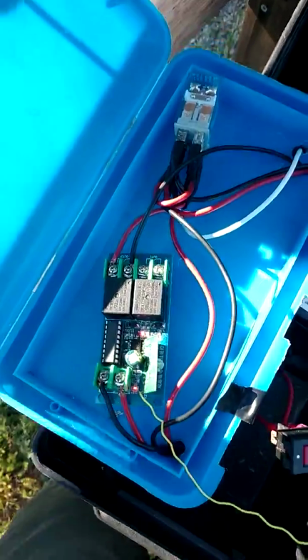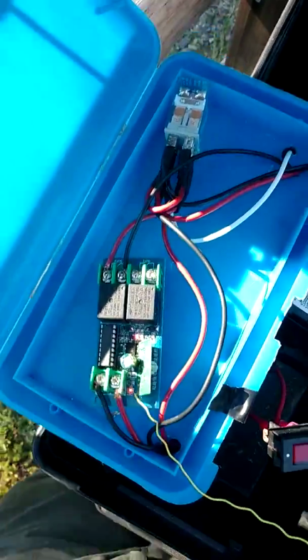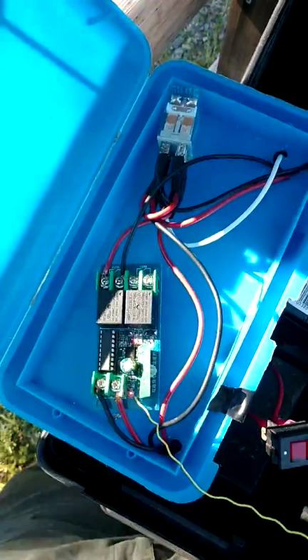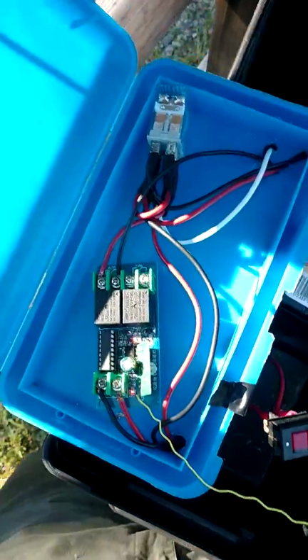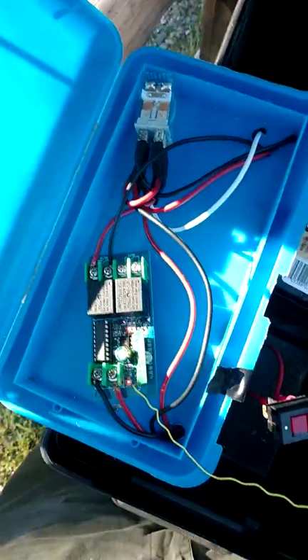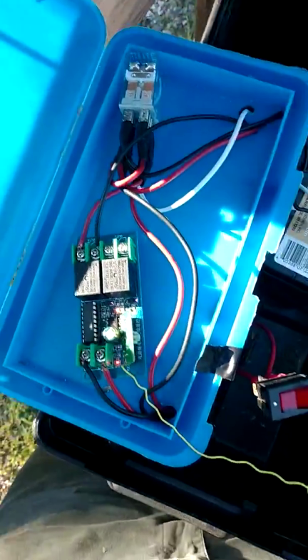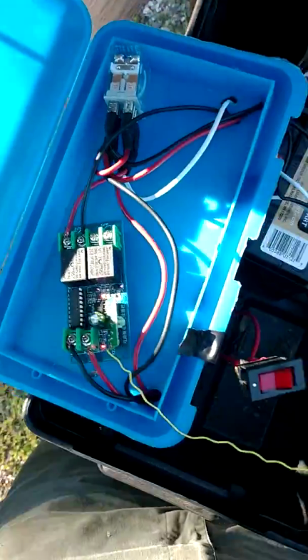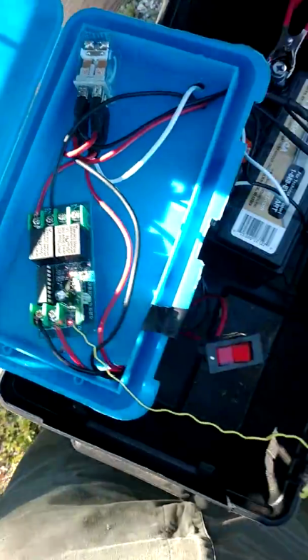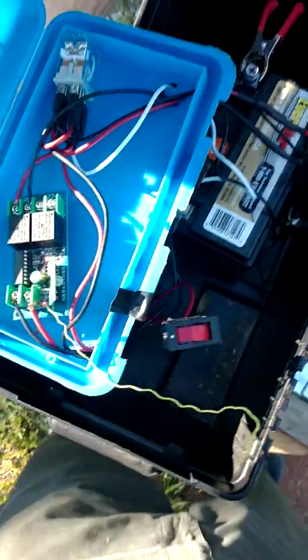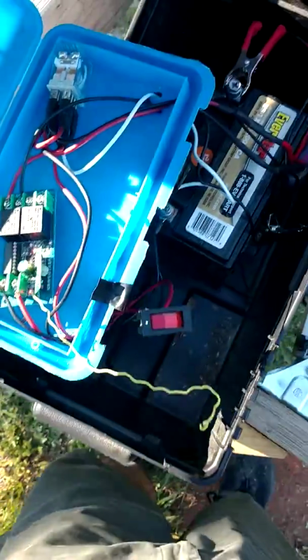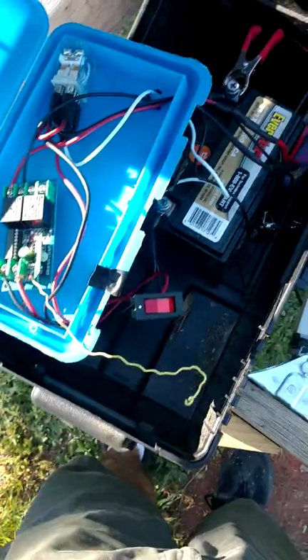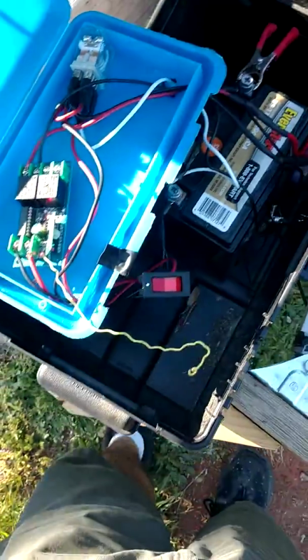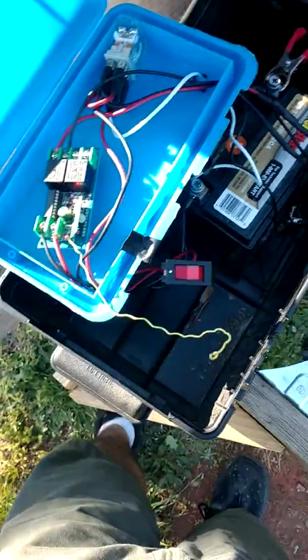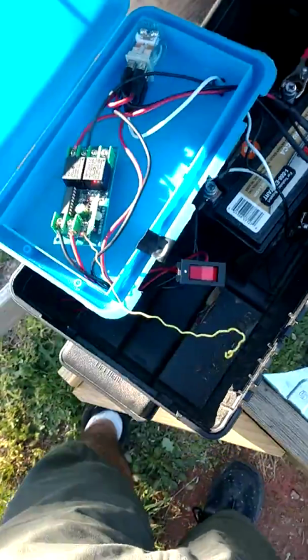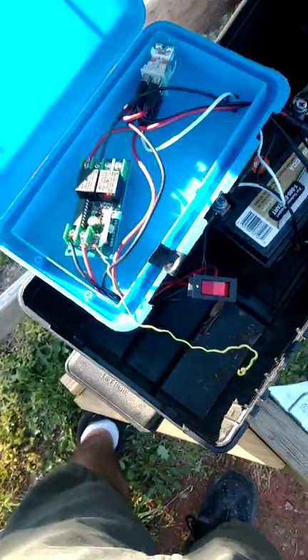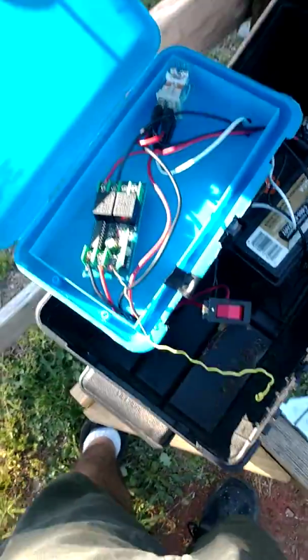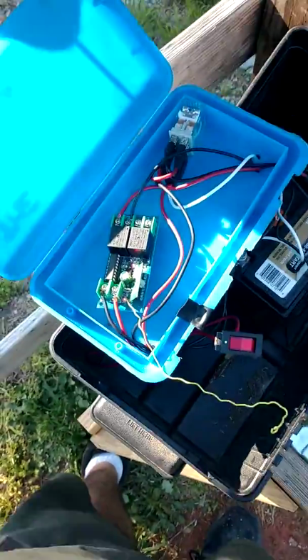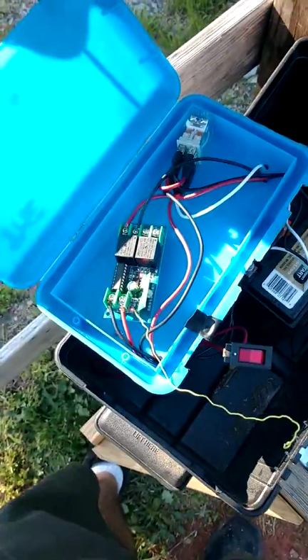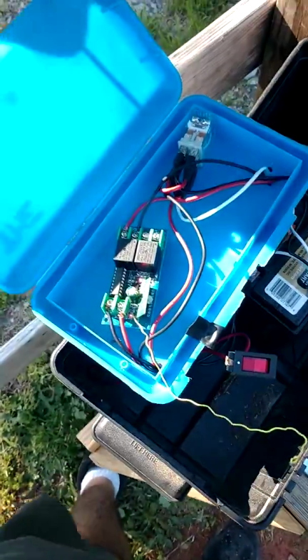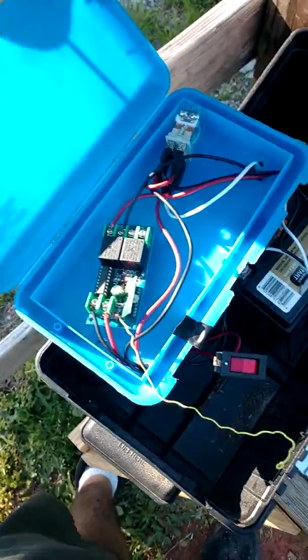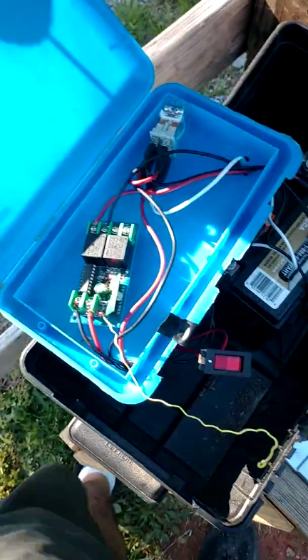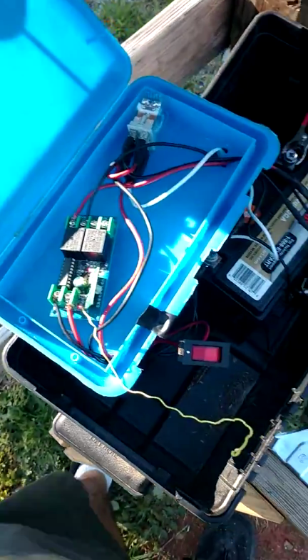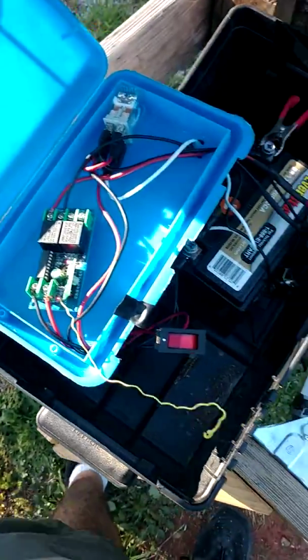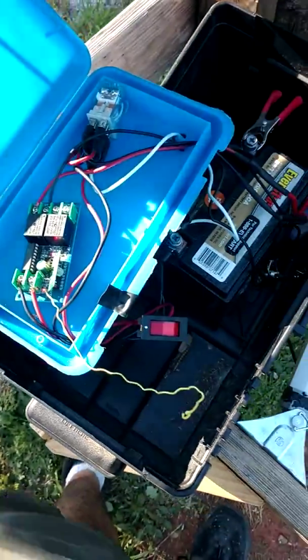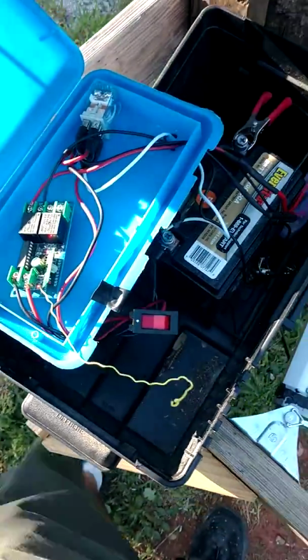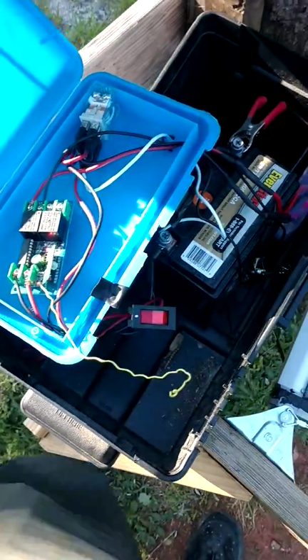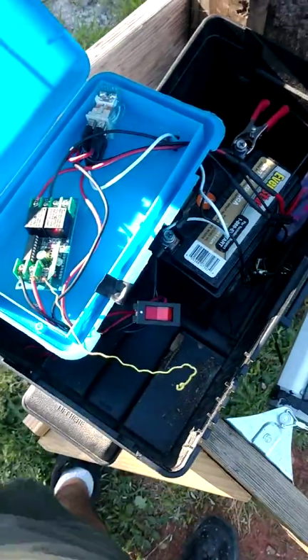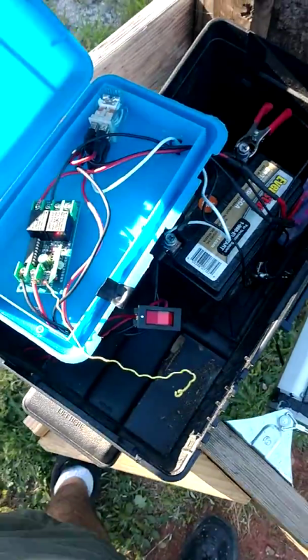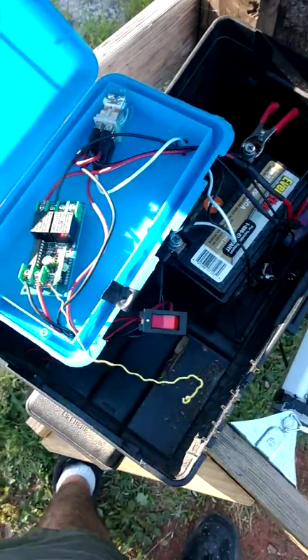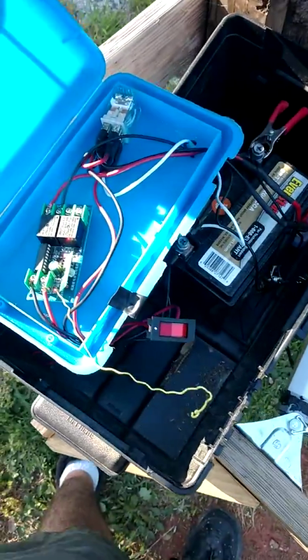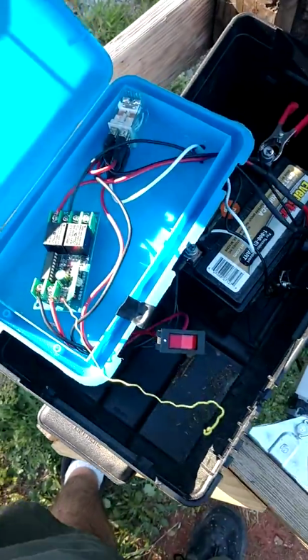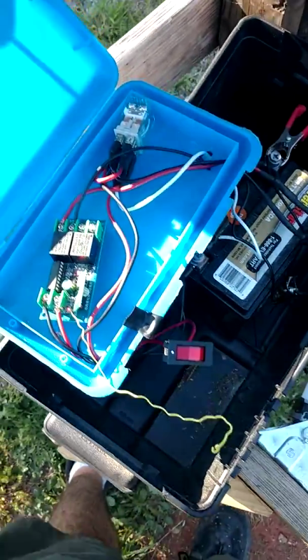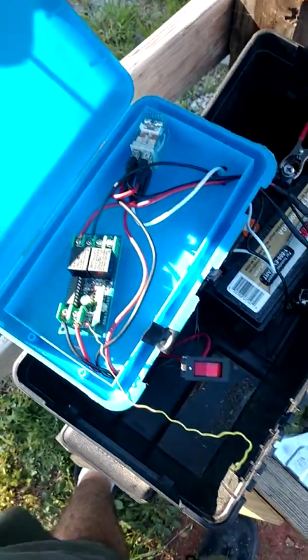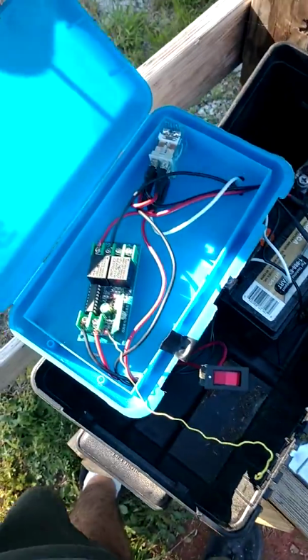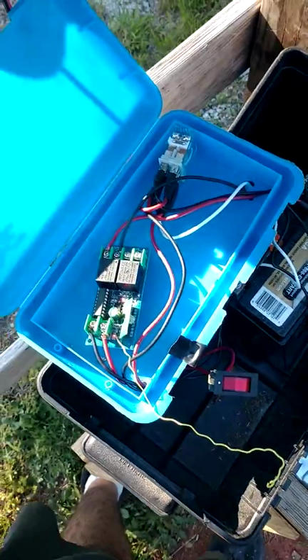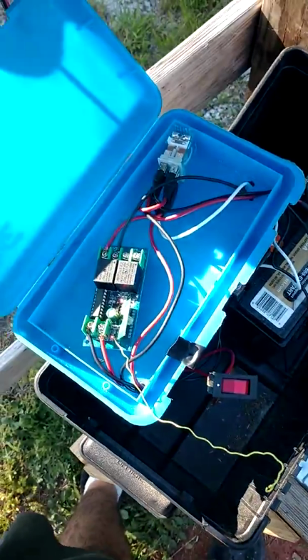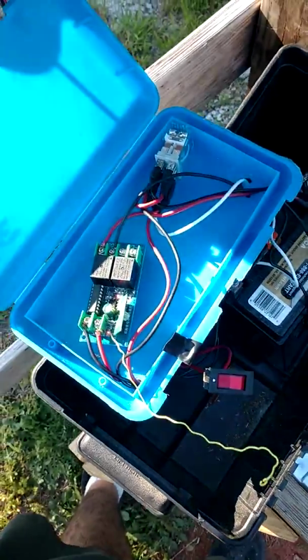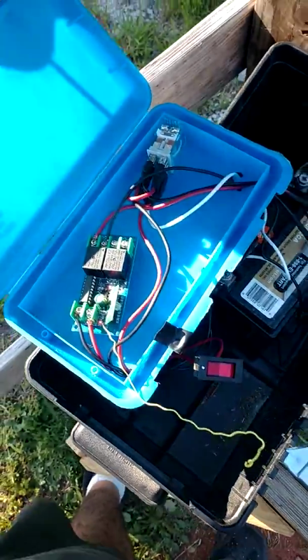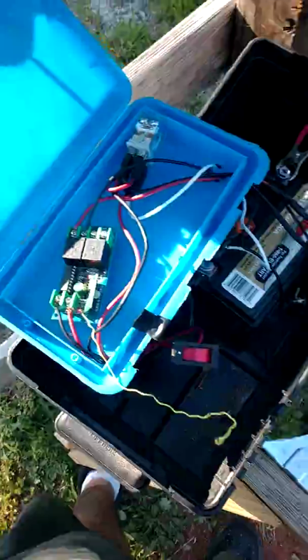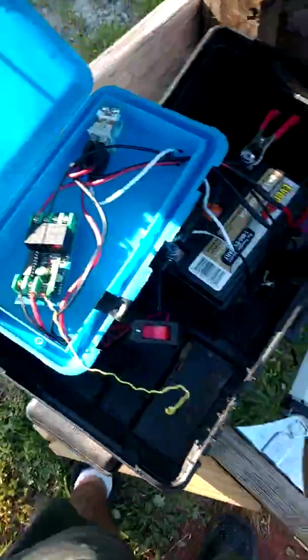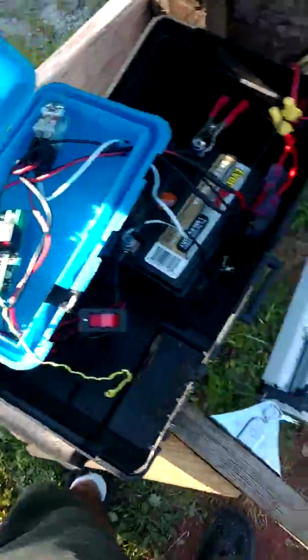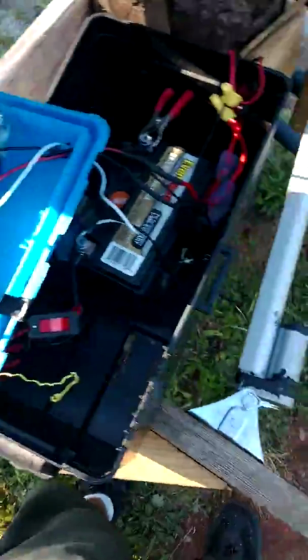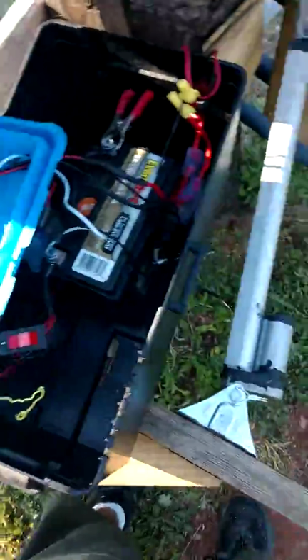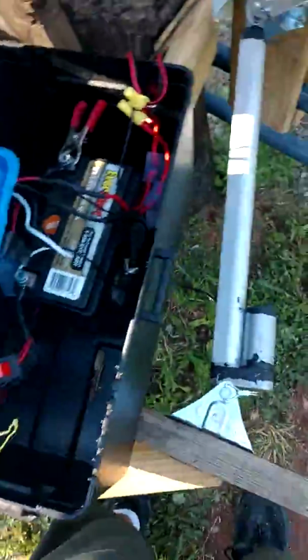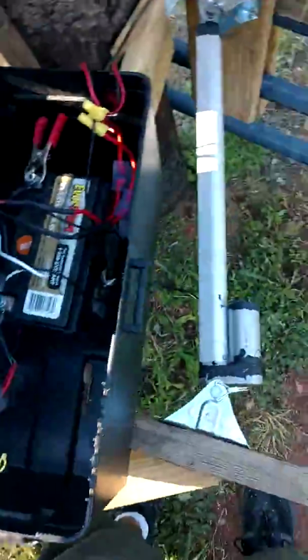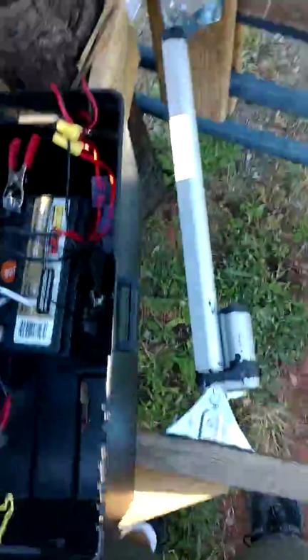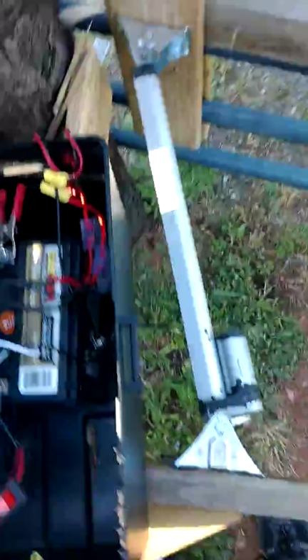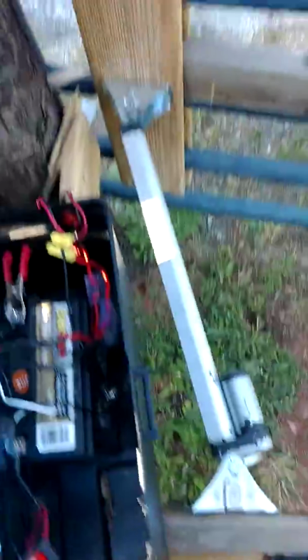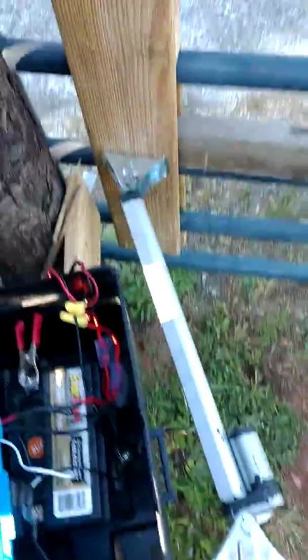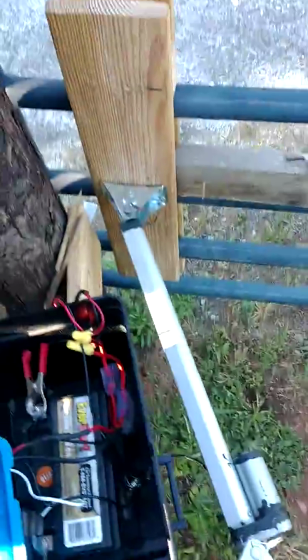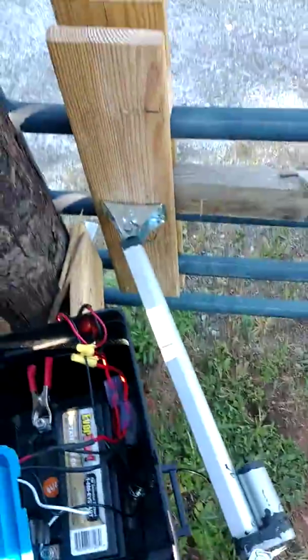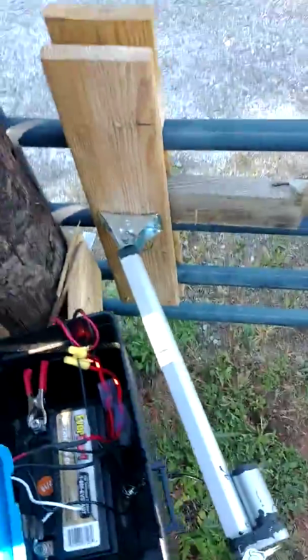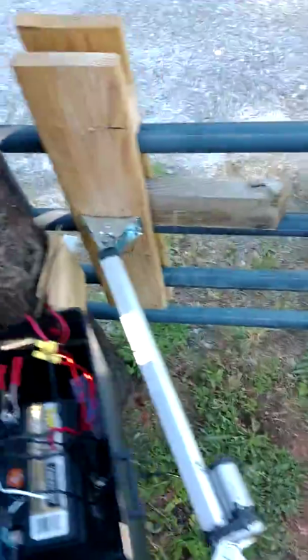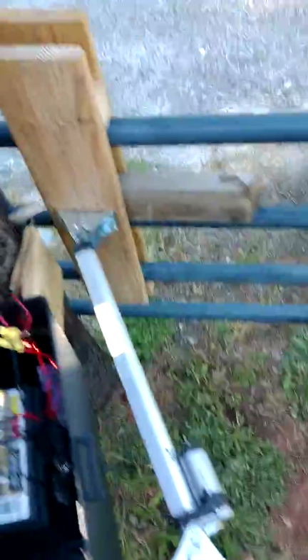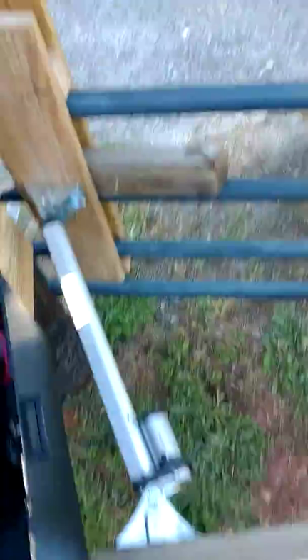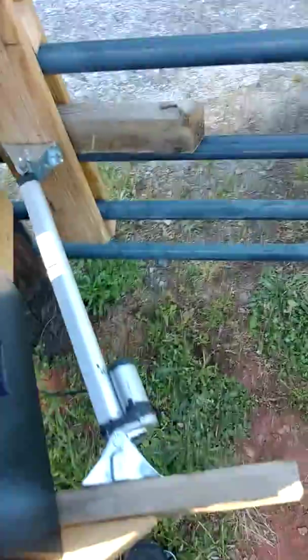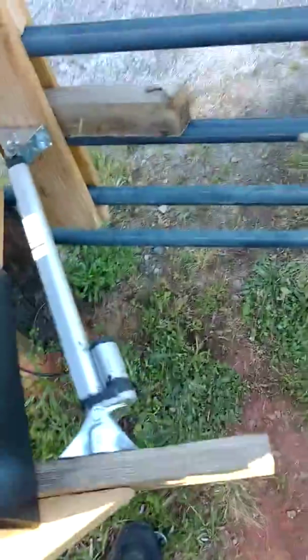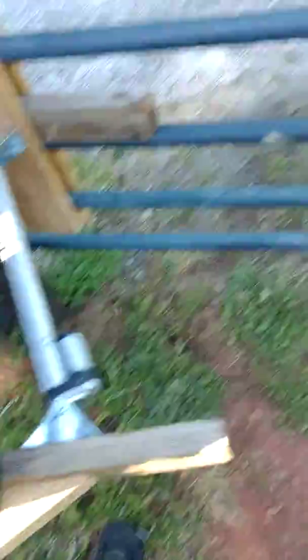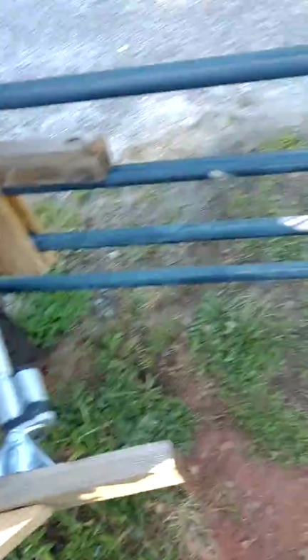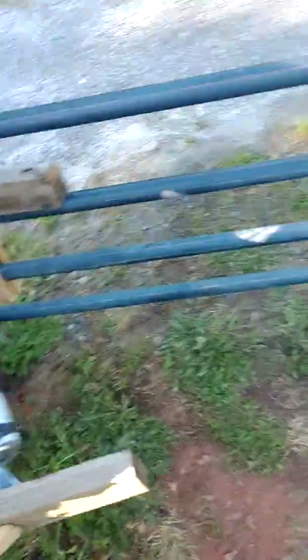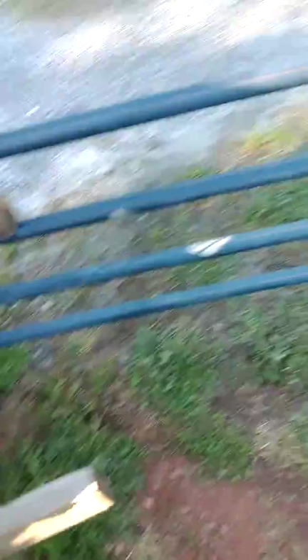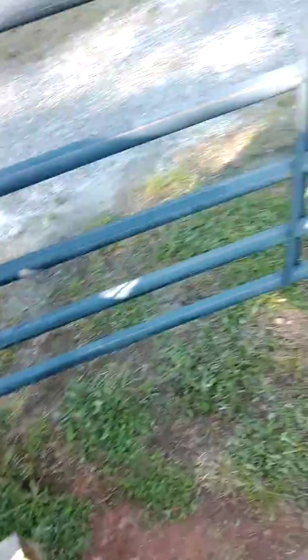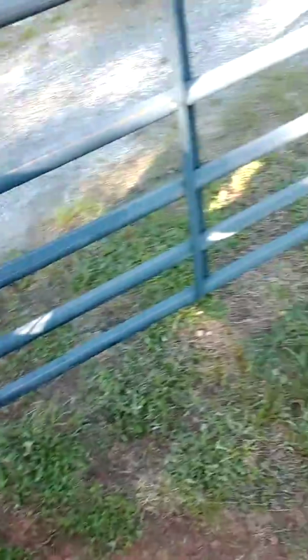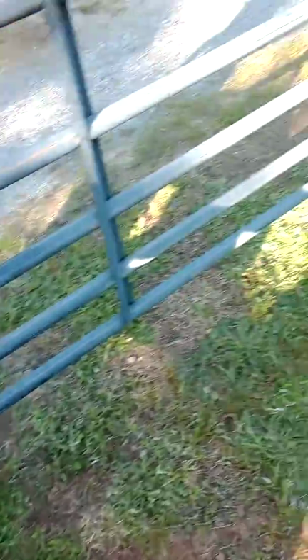My wife is cutting grass, so I'm going to try to give you a quick overview if you can excuse the noise. This is my homemade solar powered gate opener.